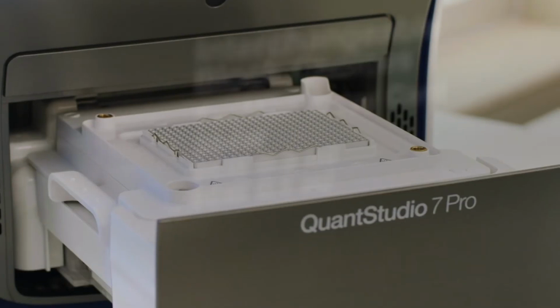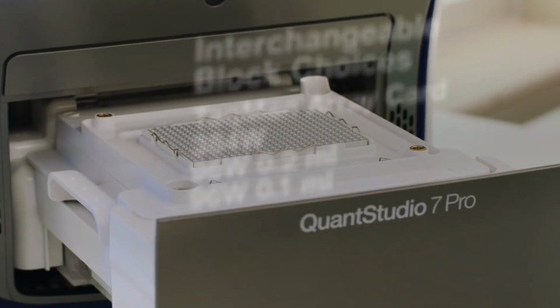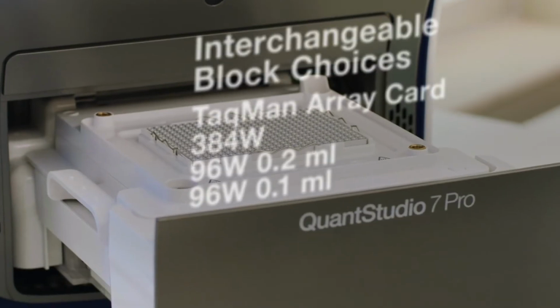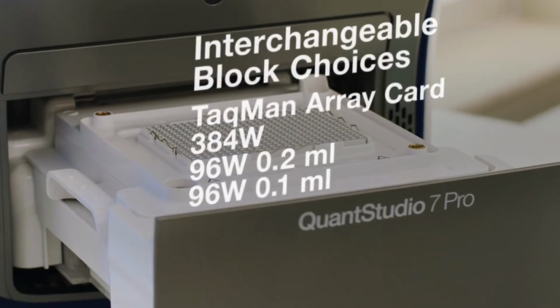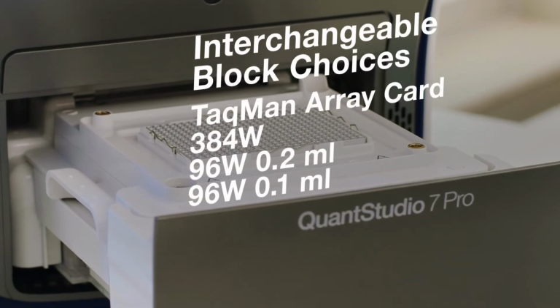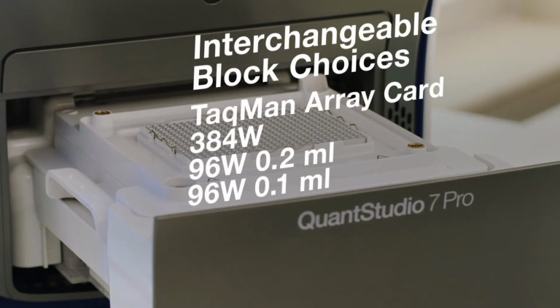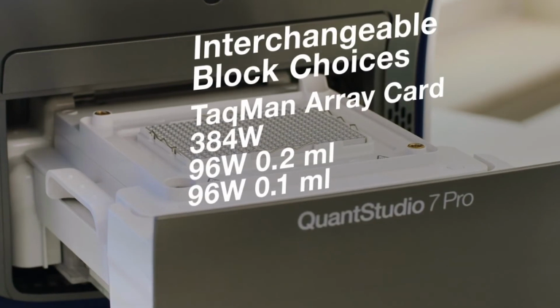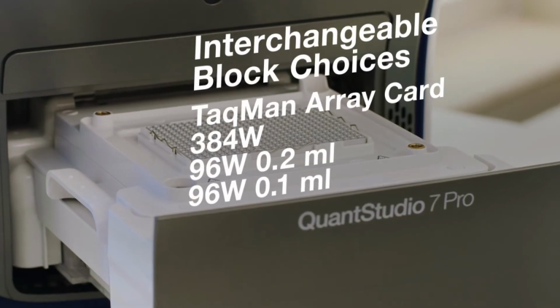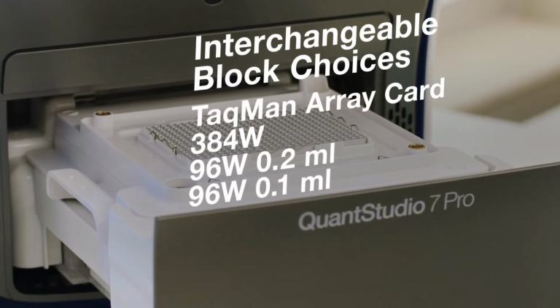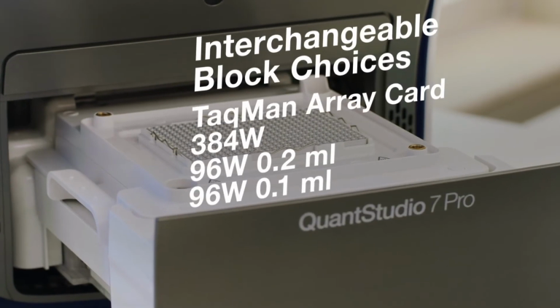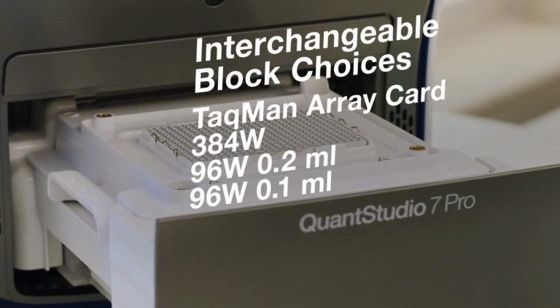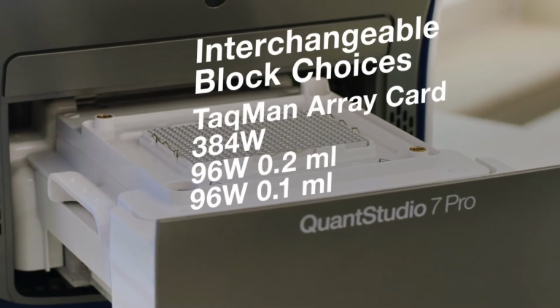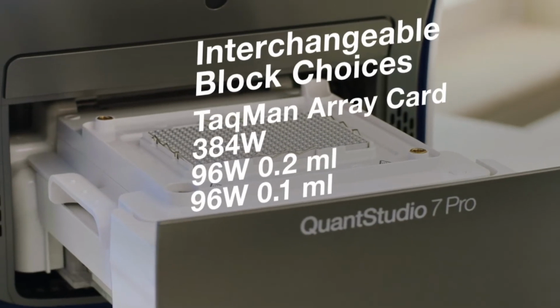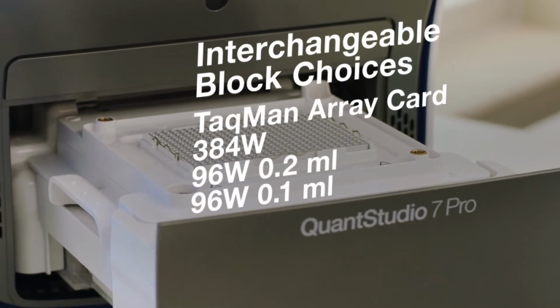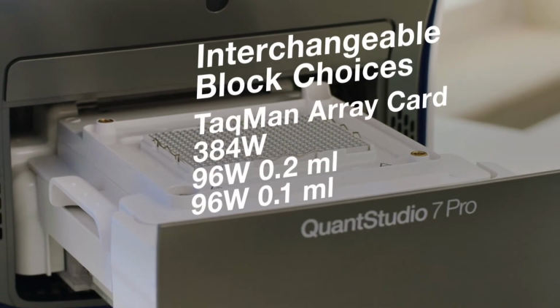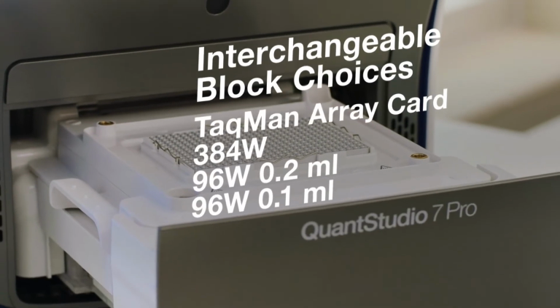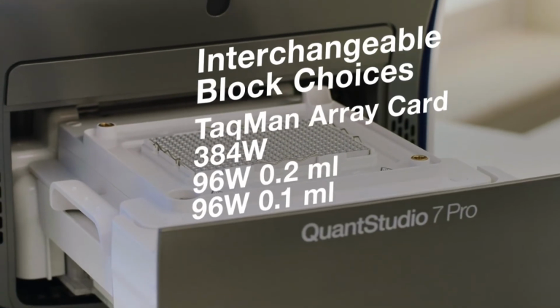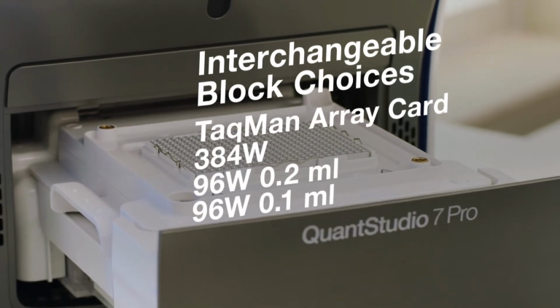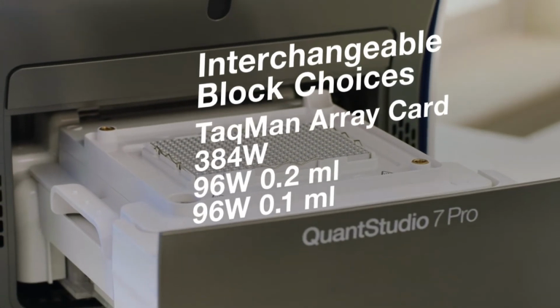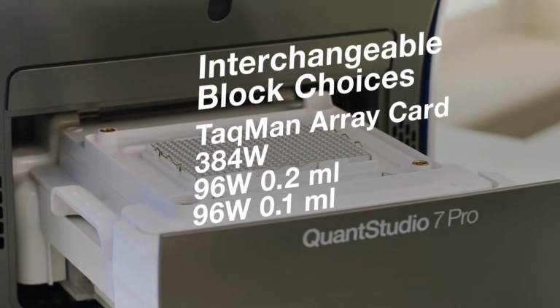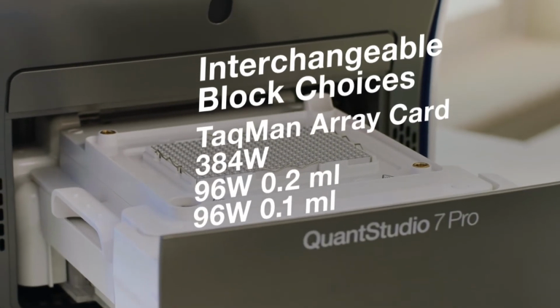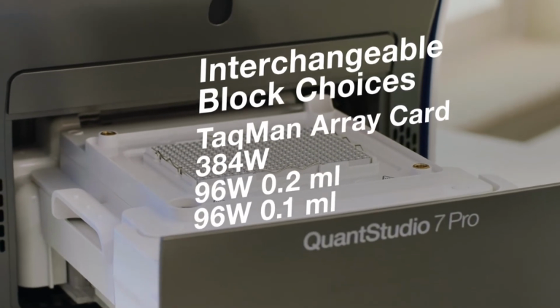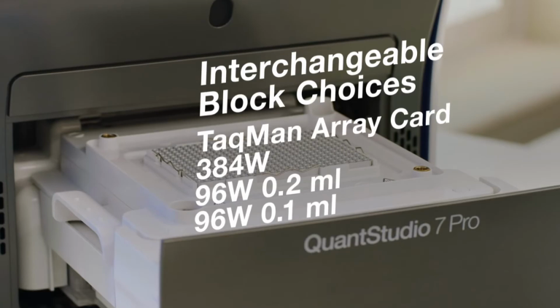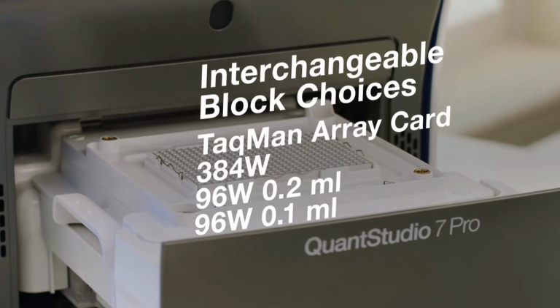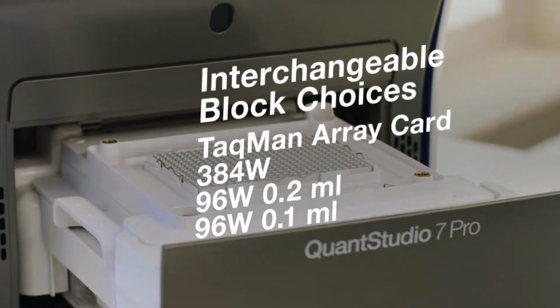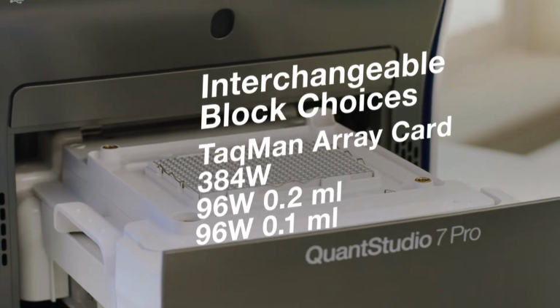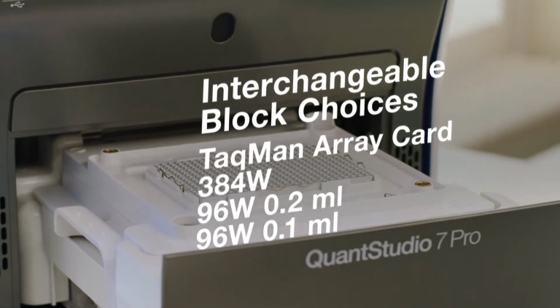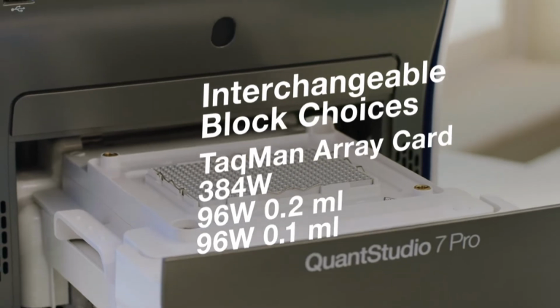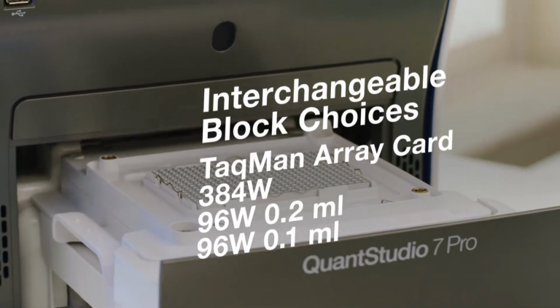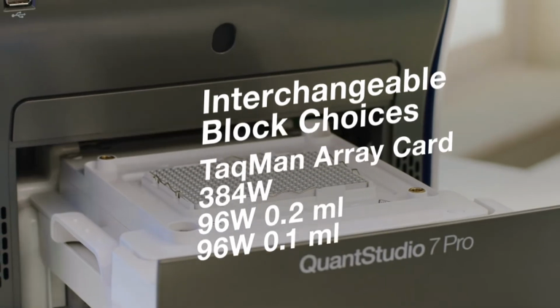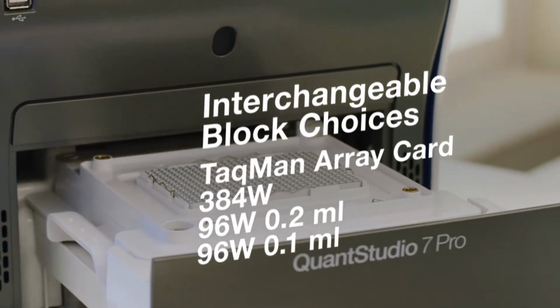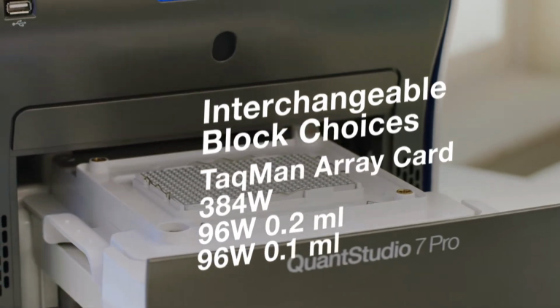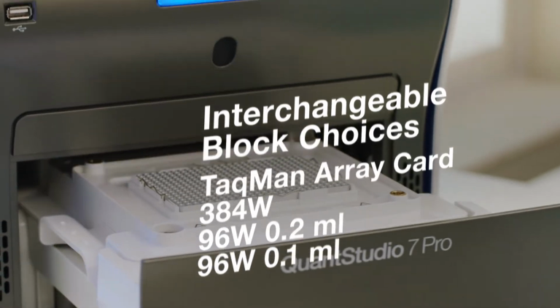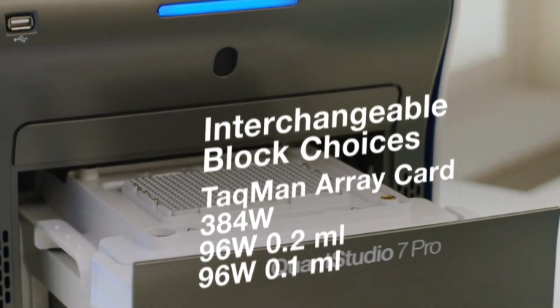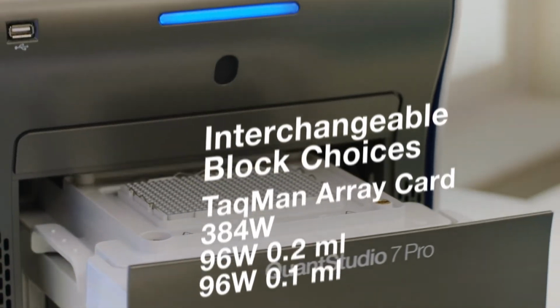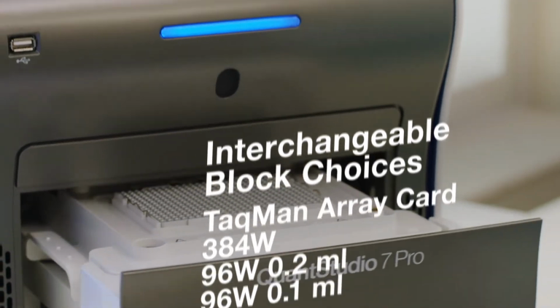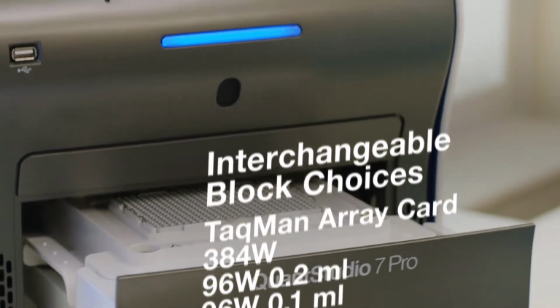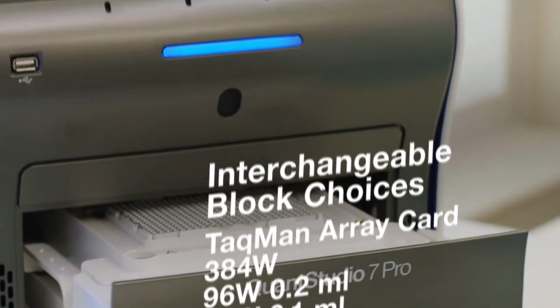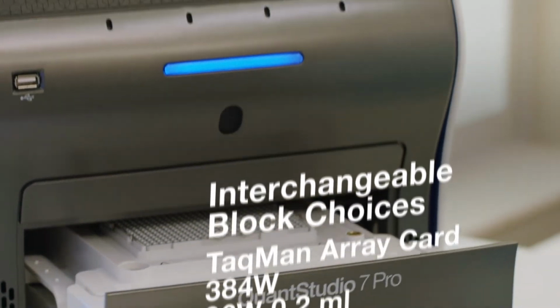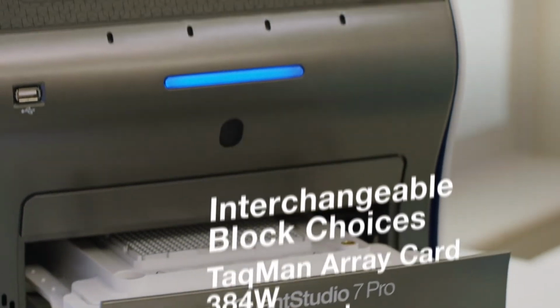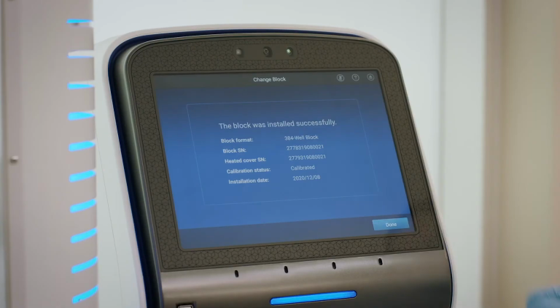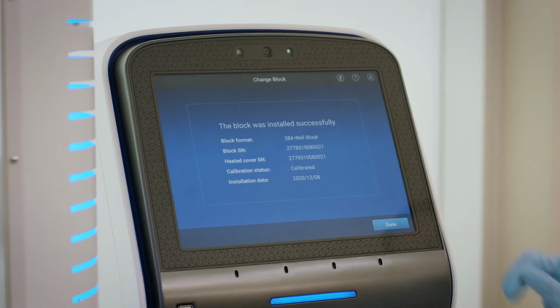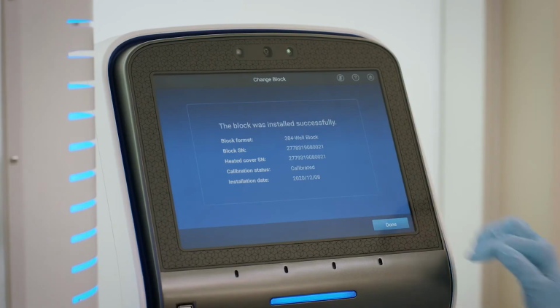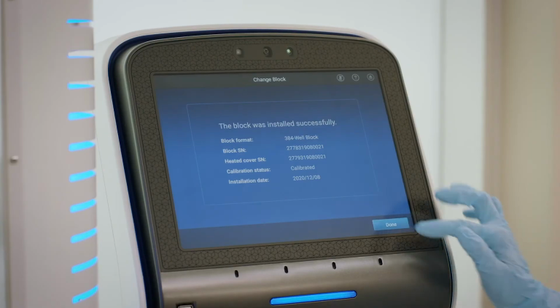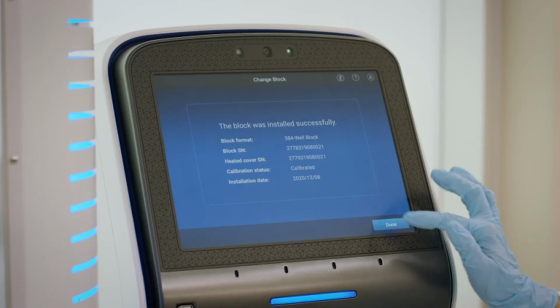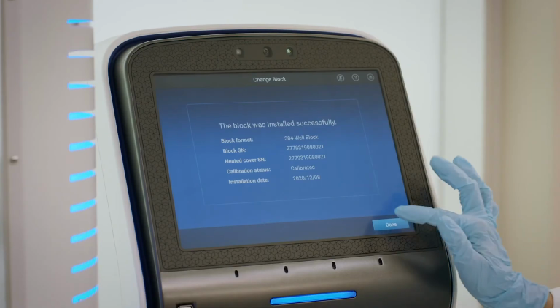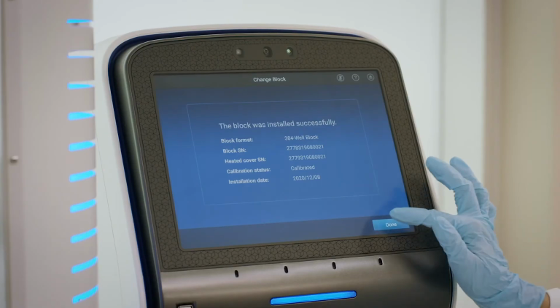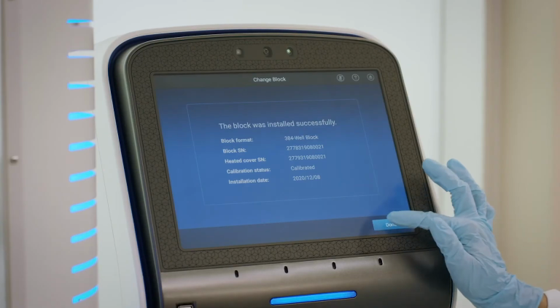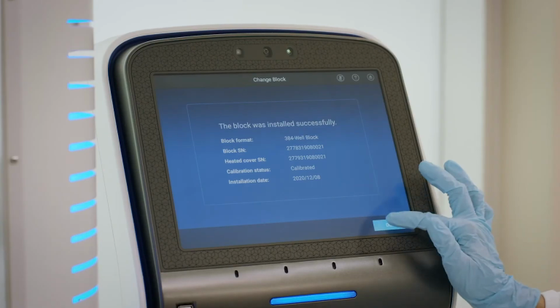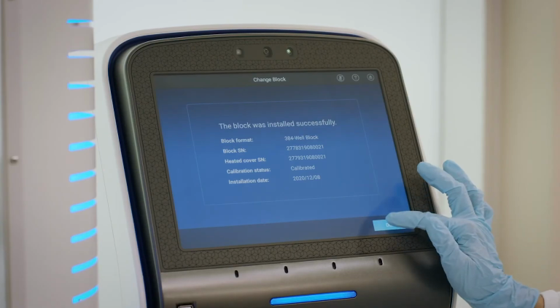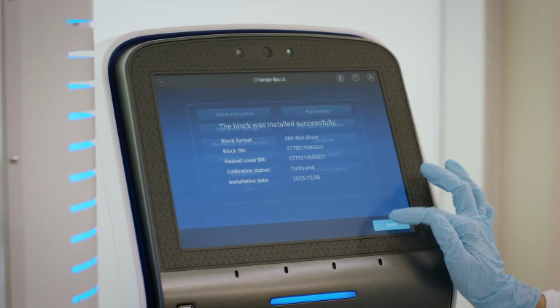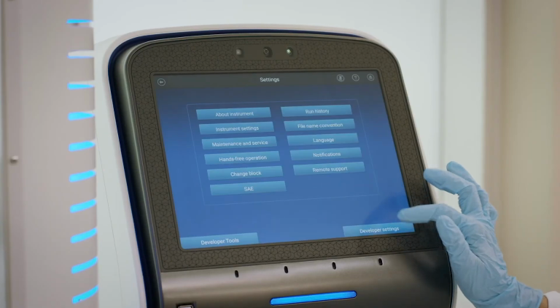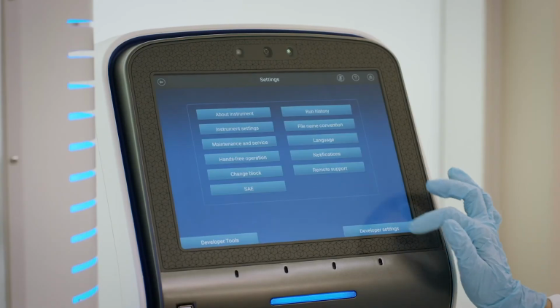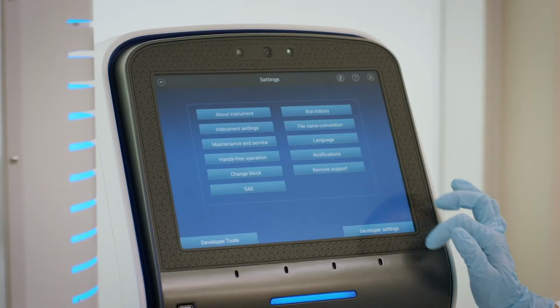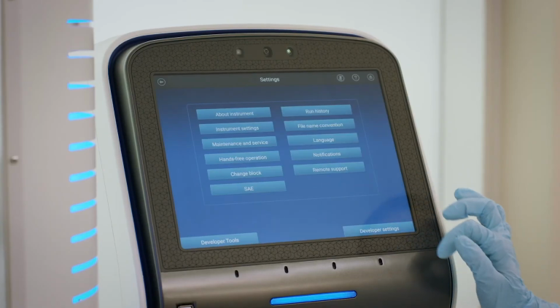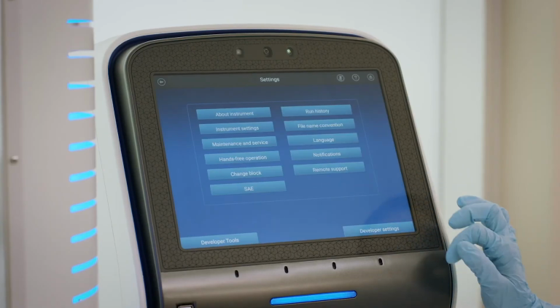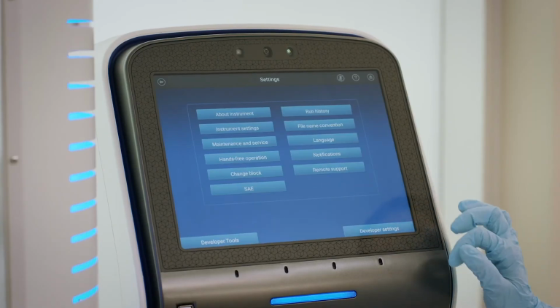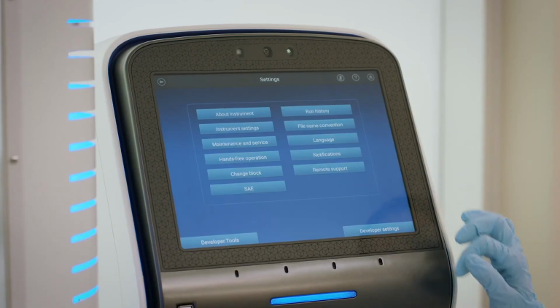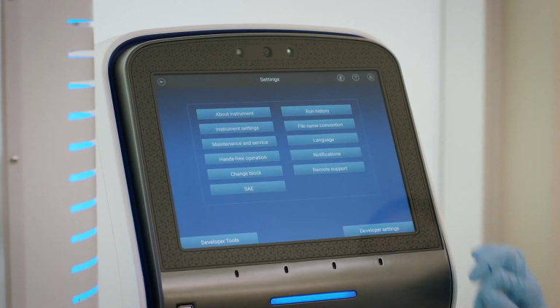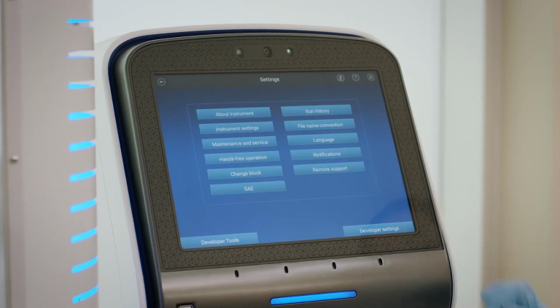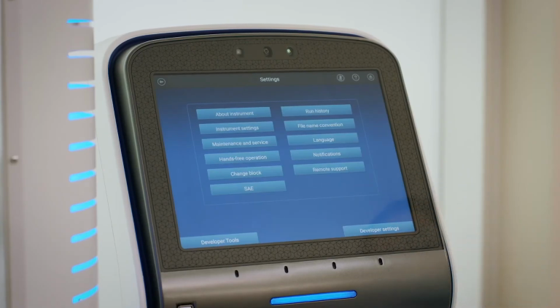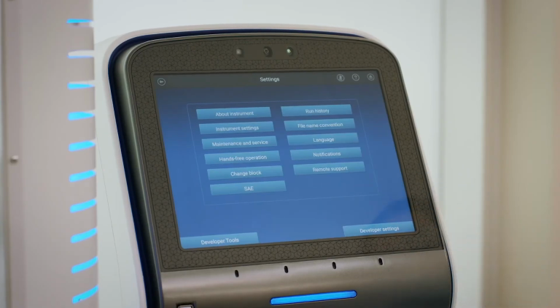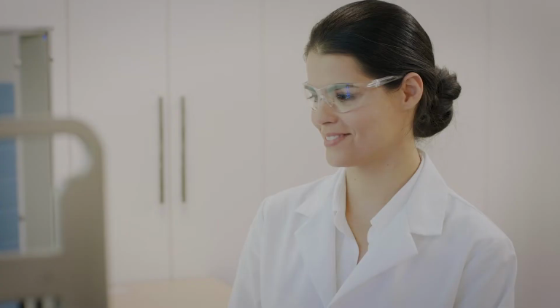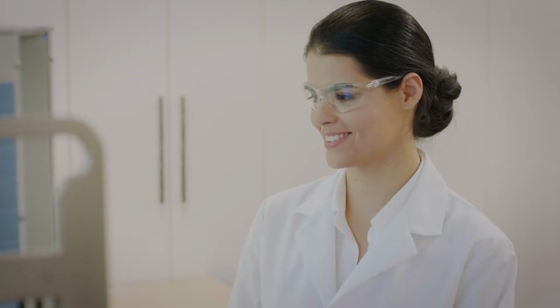One instrument with four block choices gives your analysis the ultimate flexibility in real-time PCR.